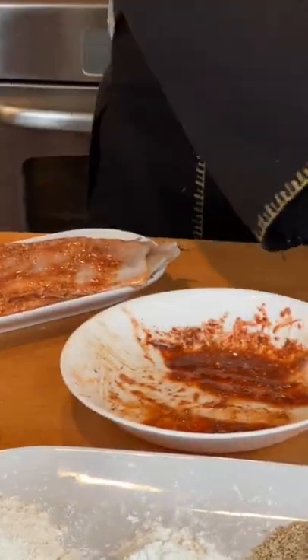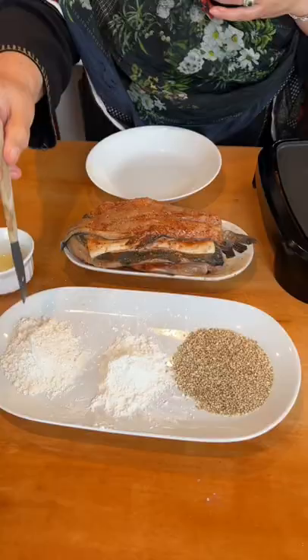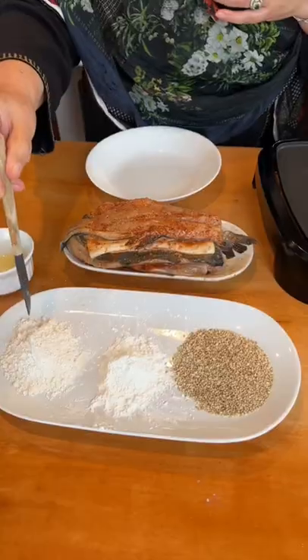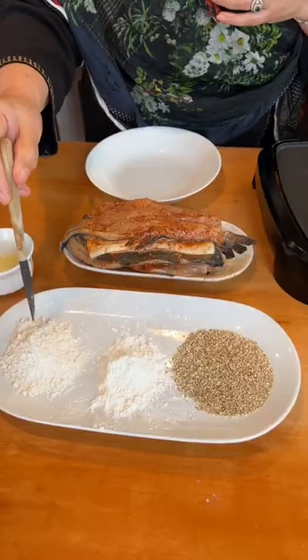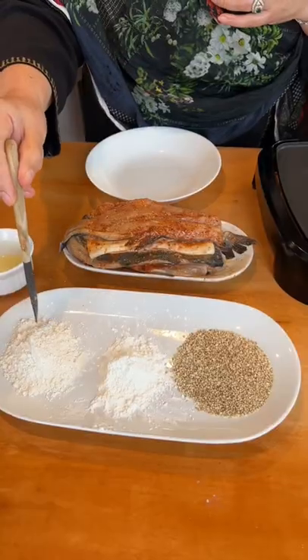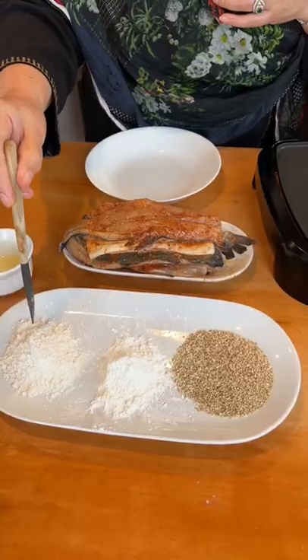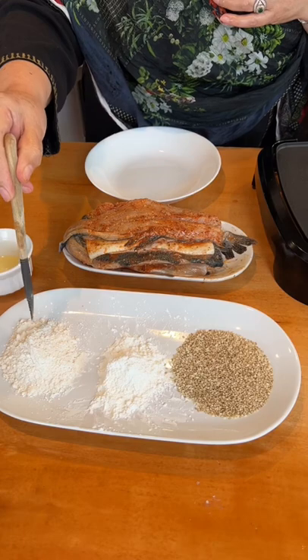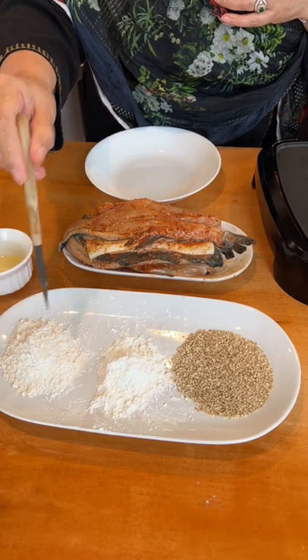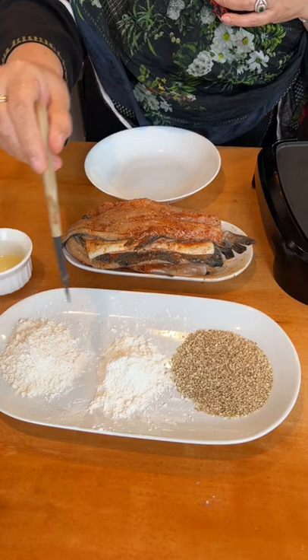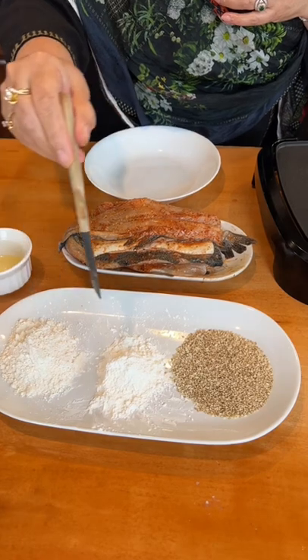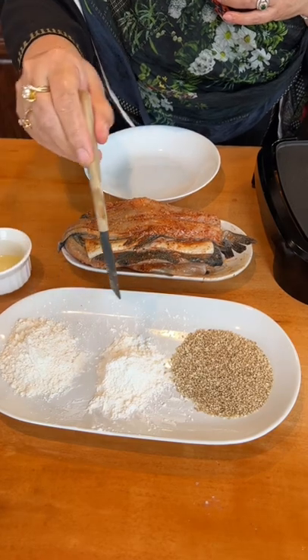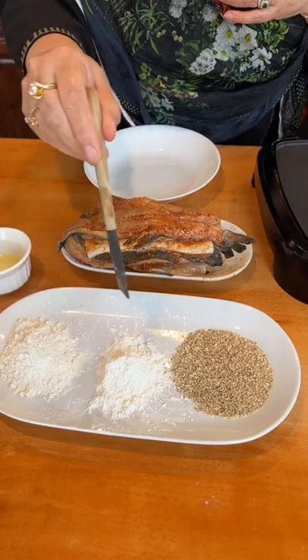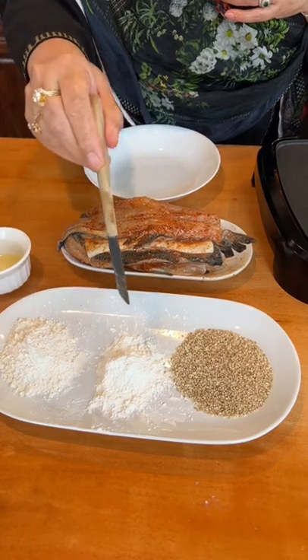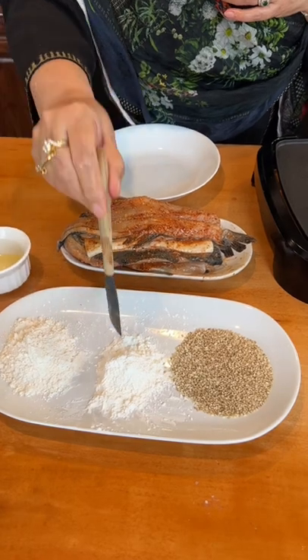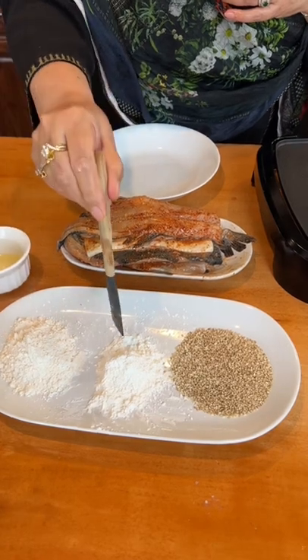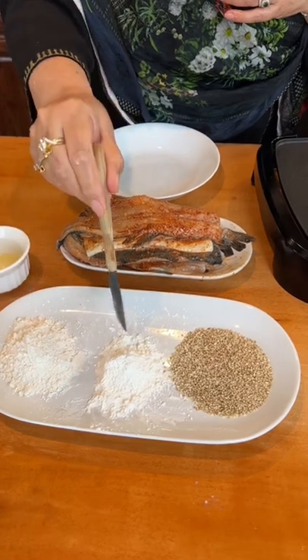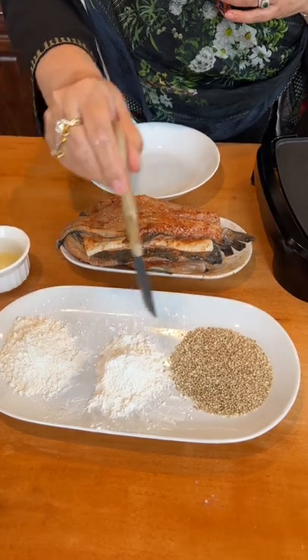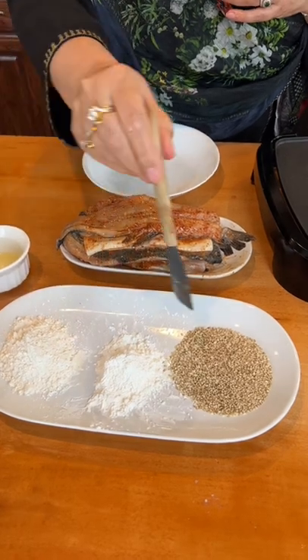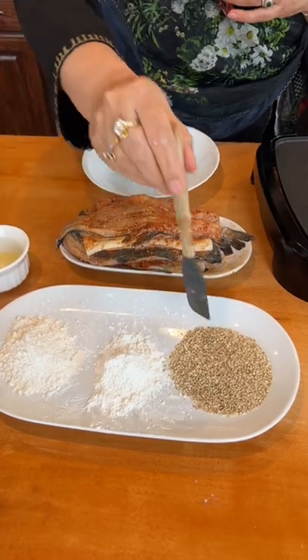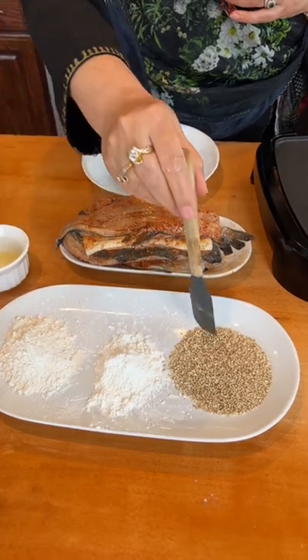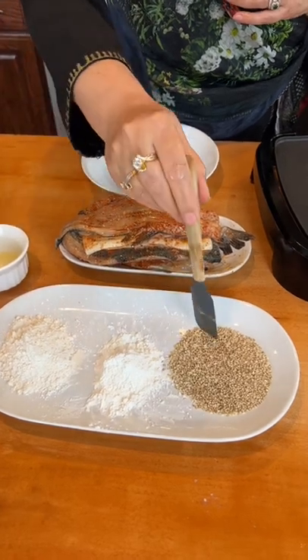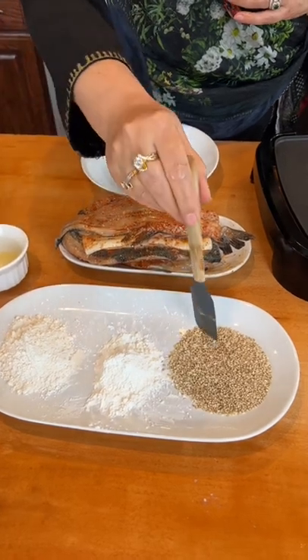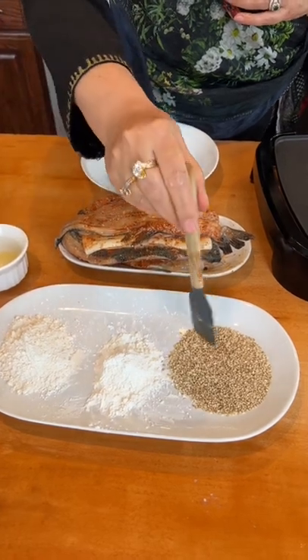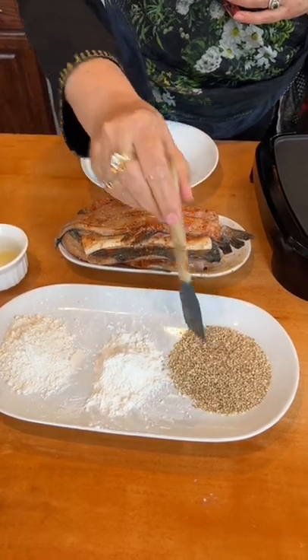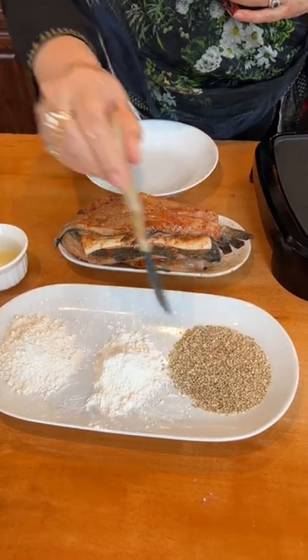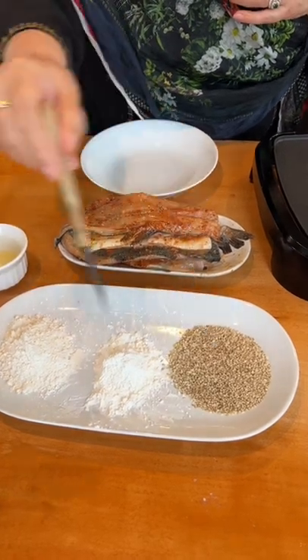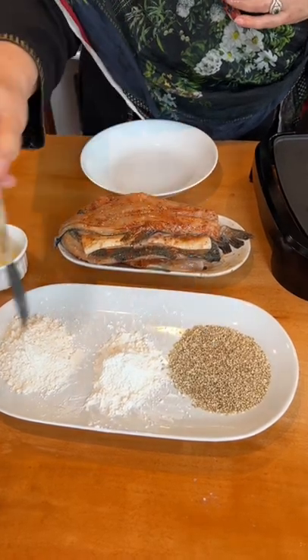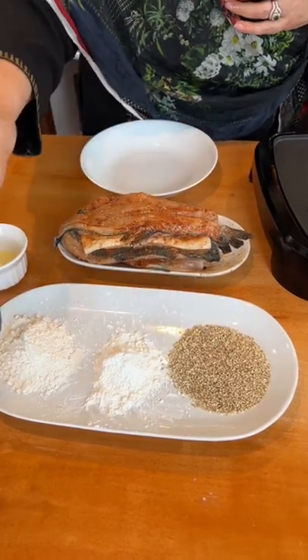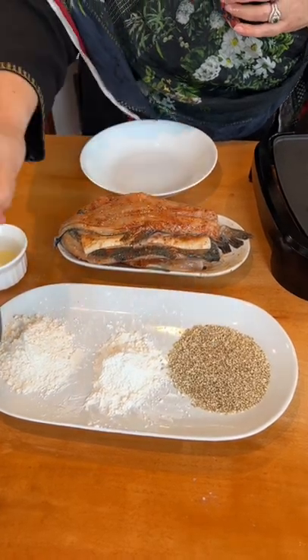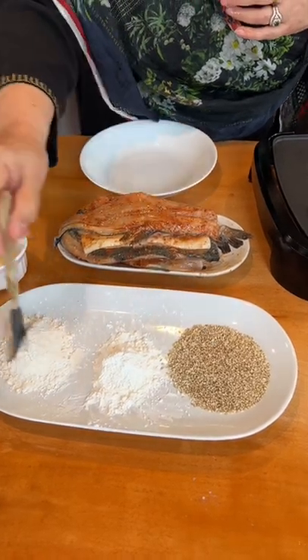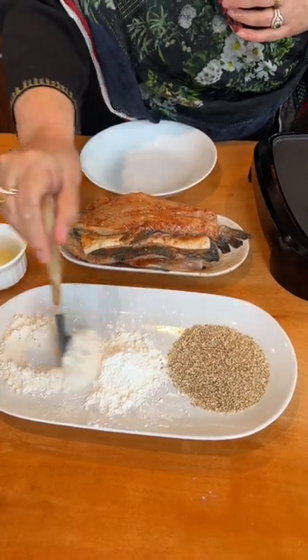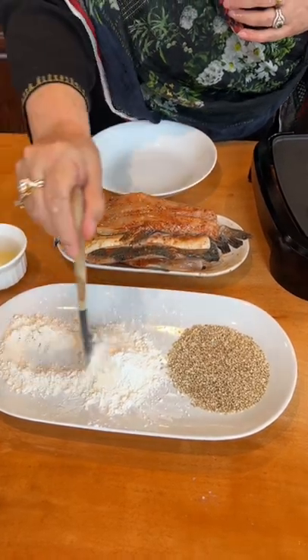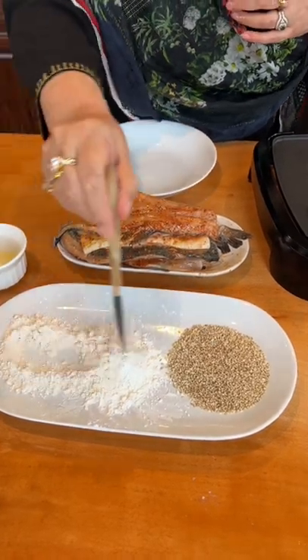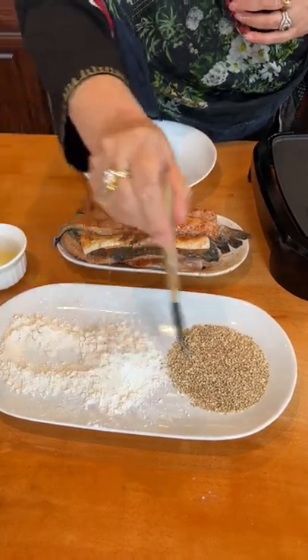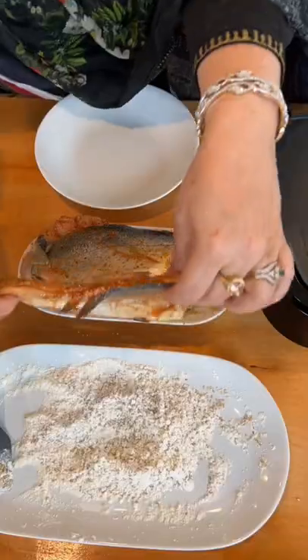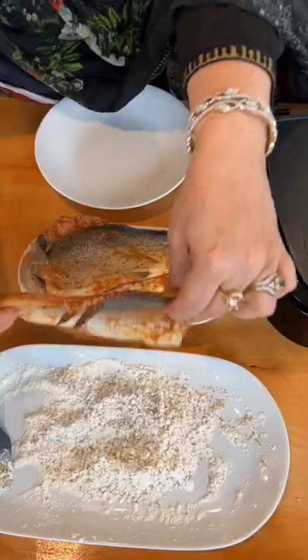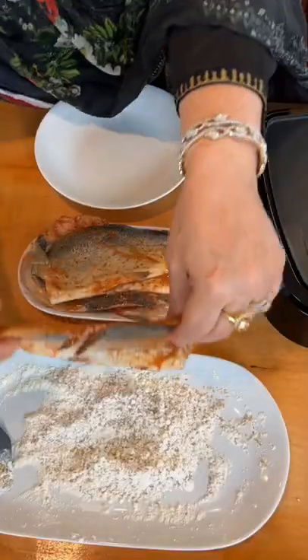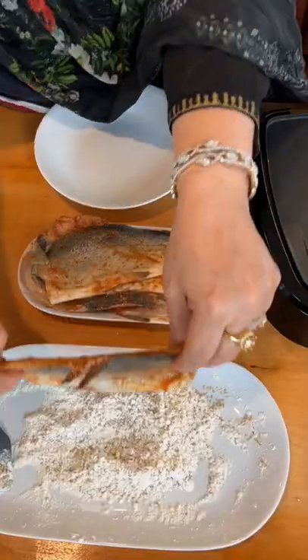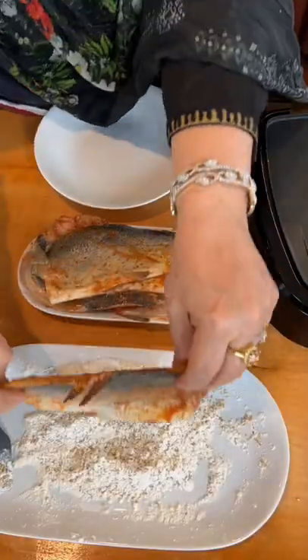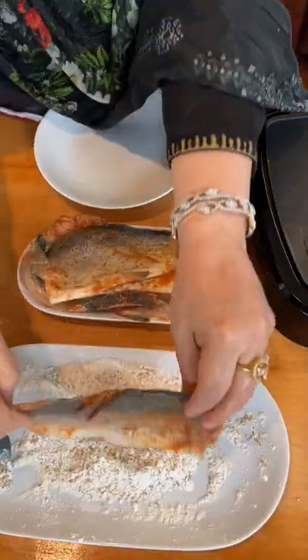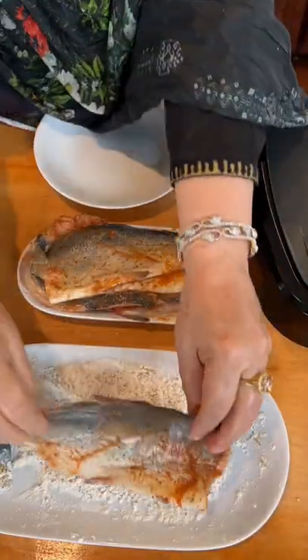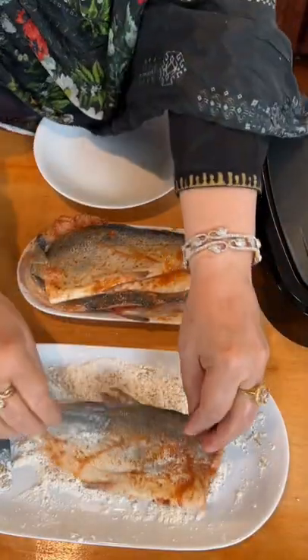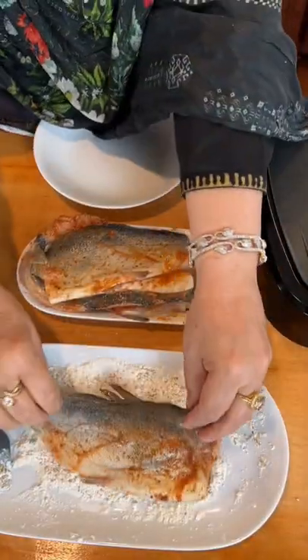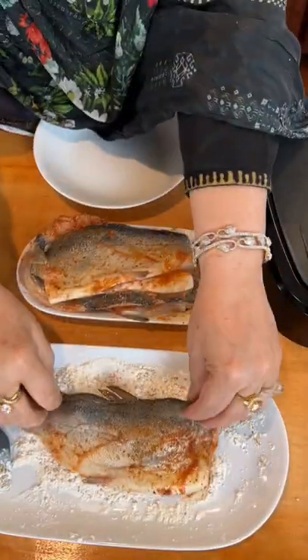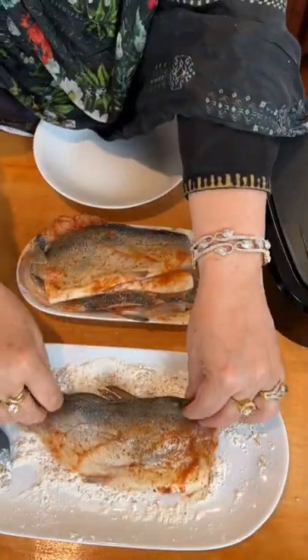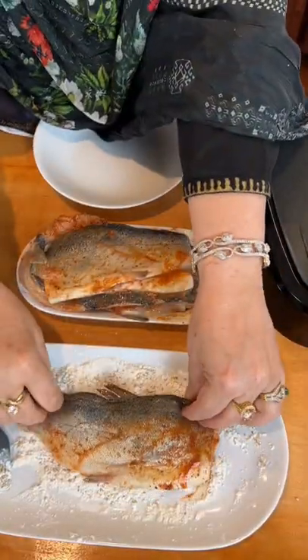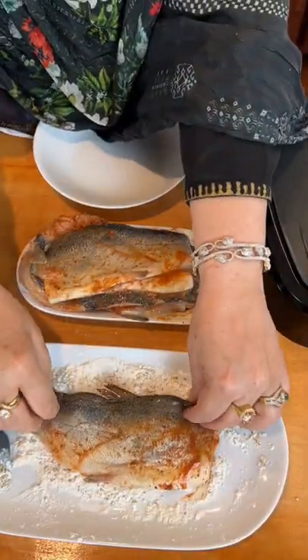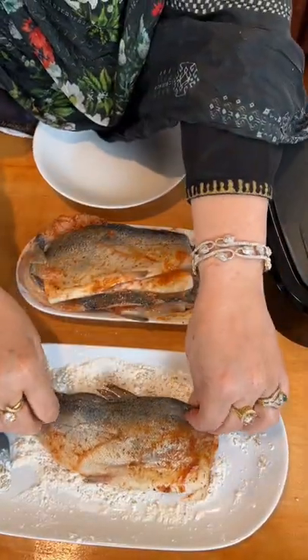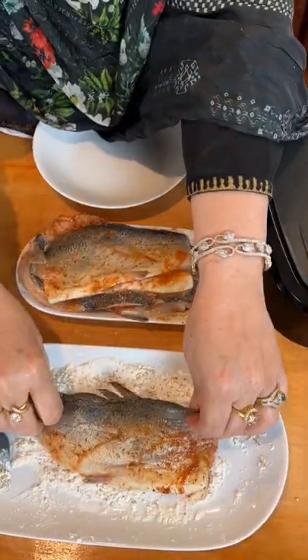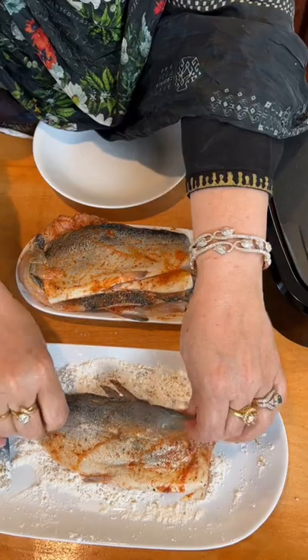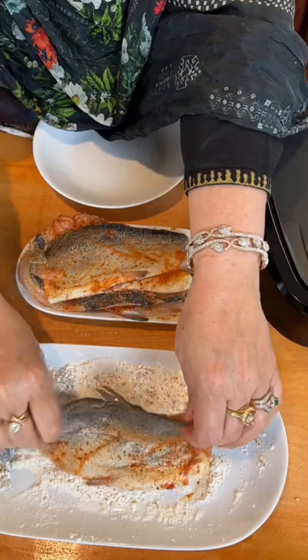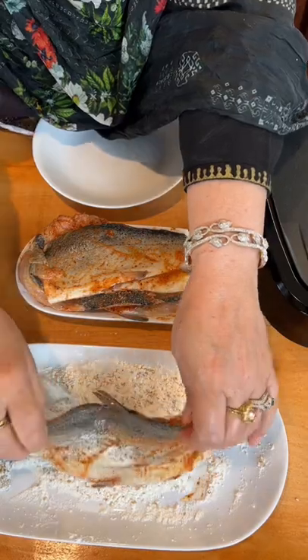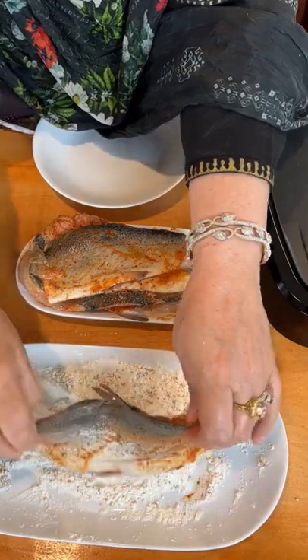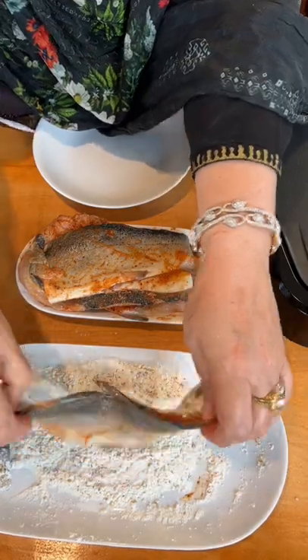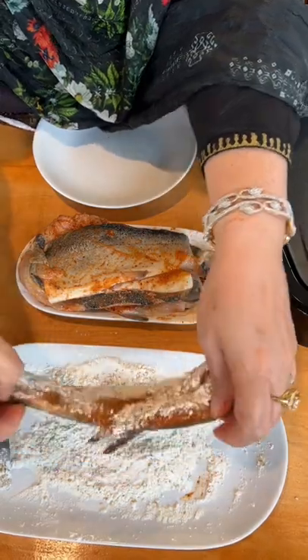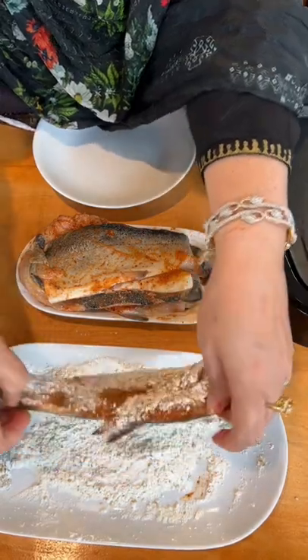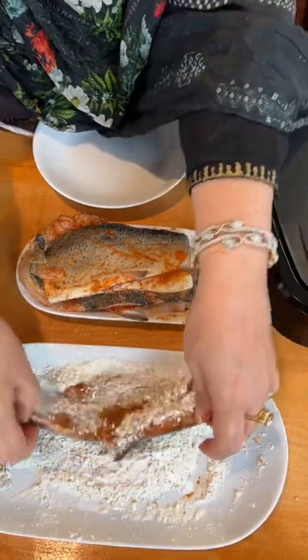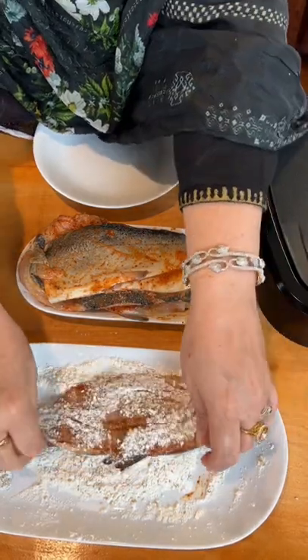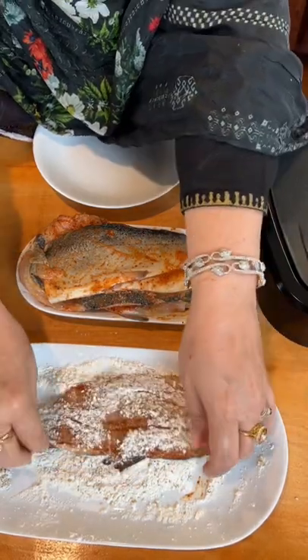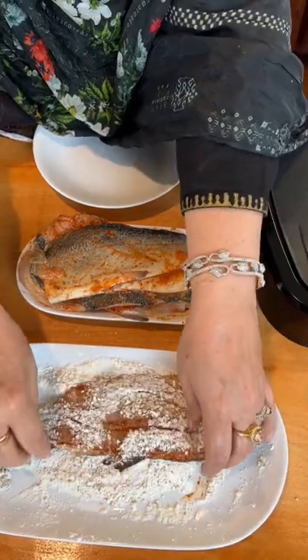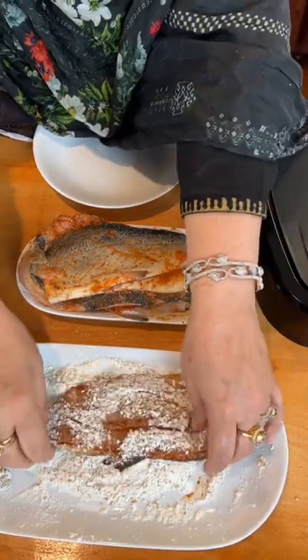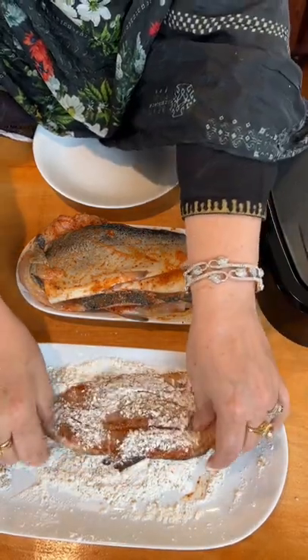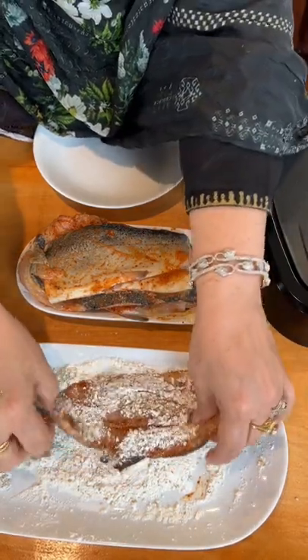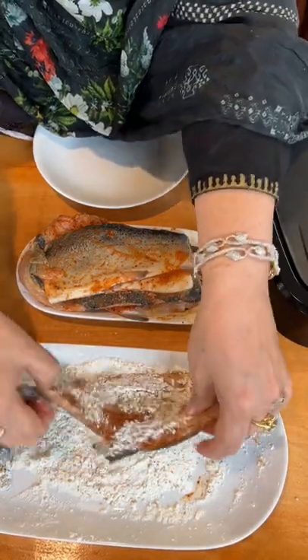All purpose flour, corn flour, white sesame seeds. Coat the fillet like this.